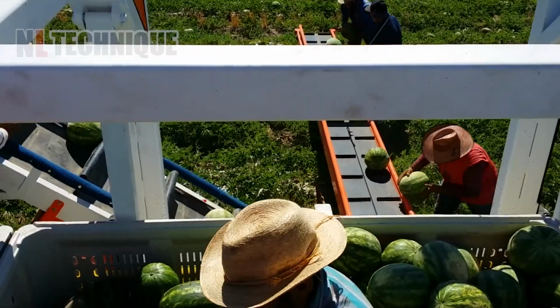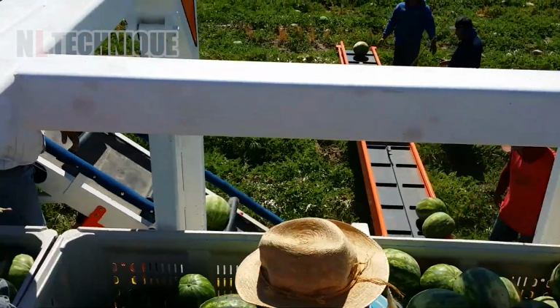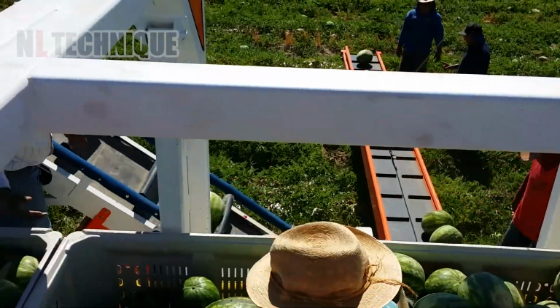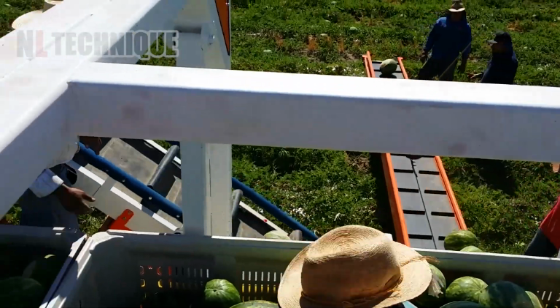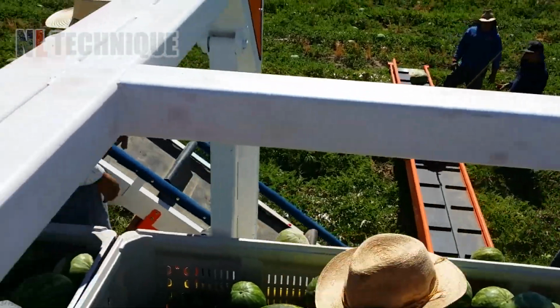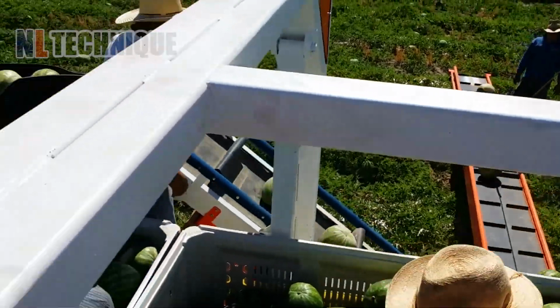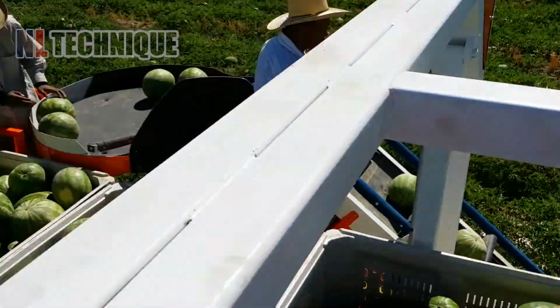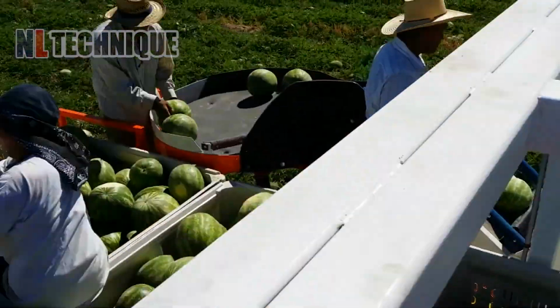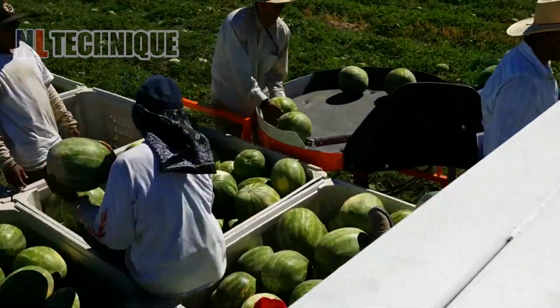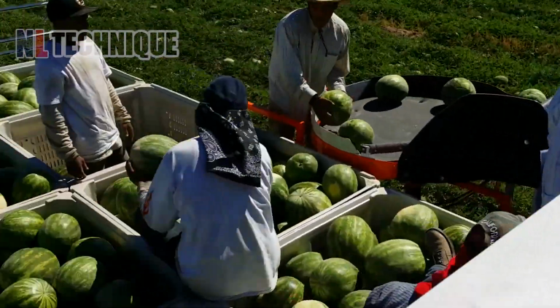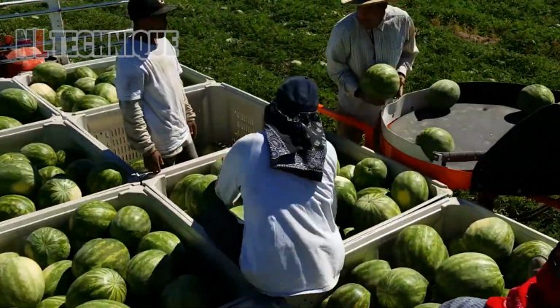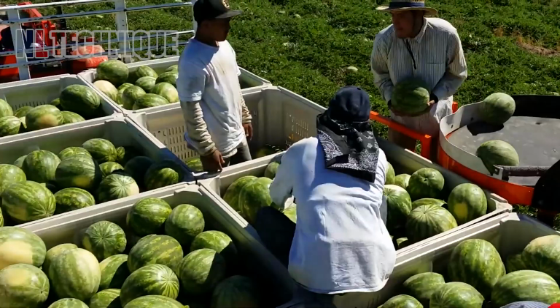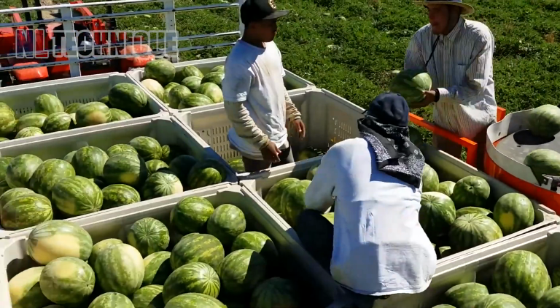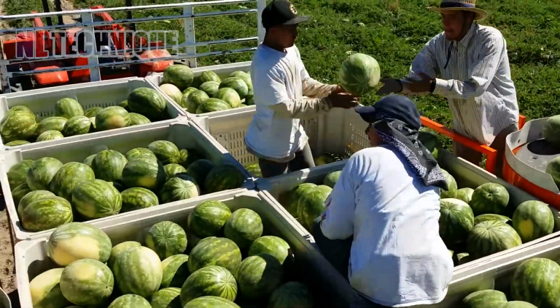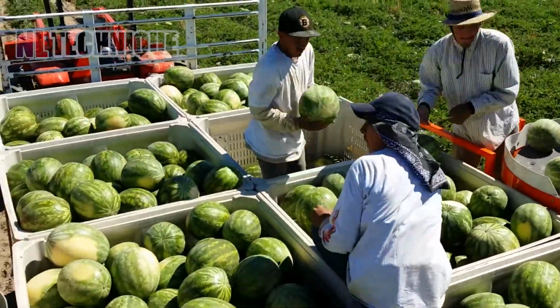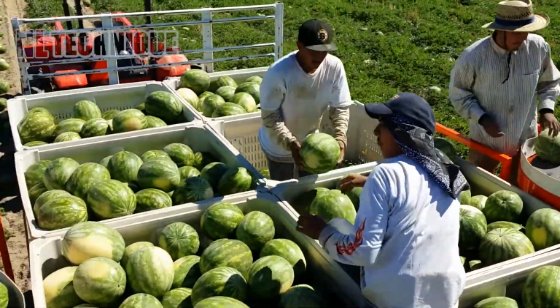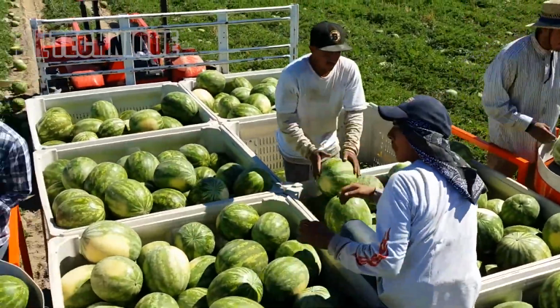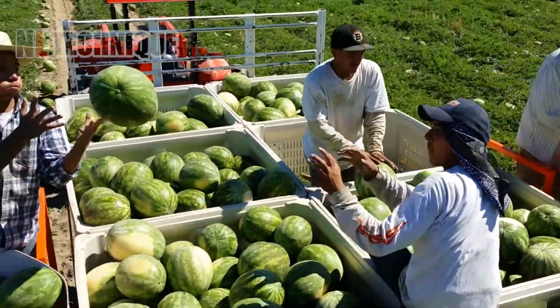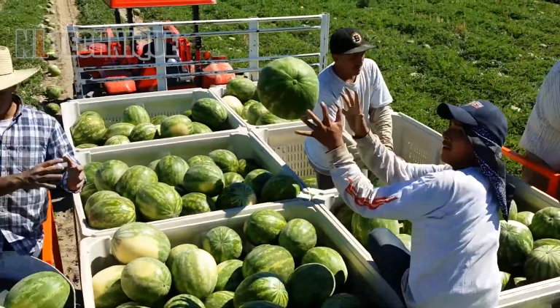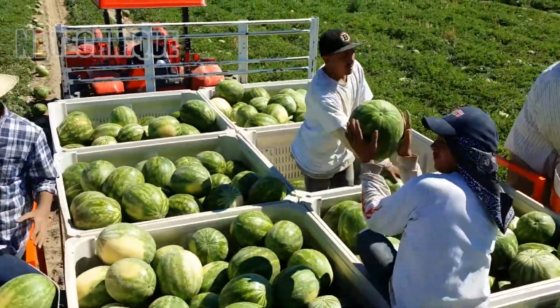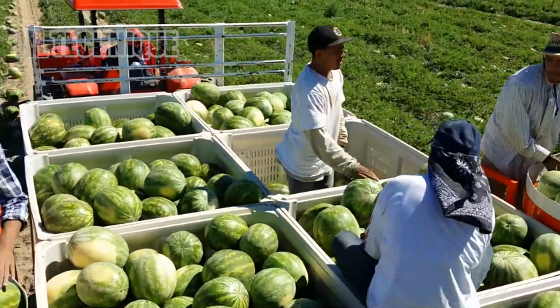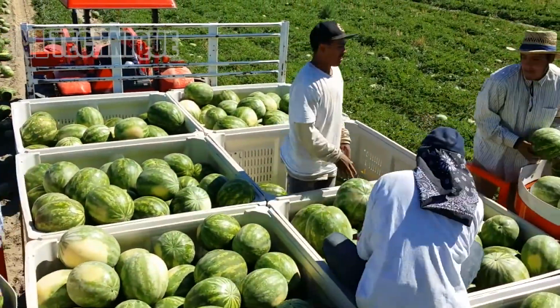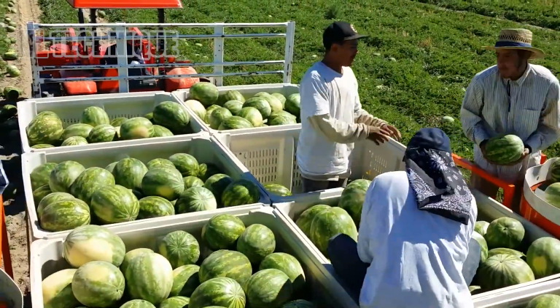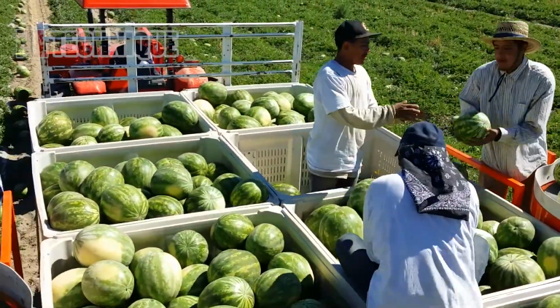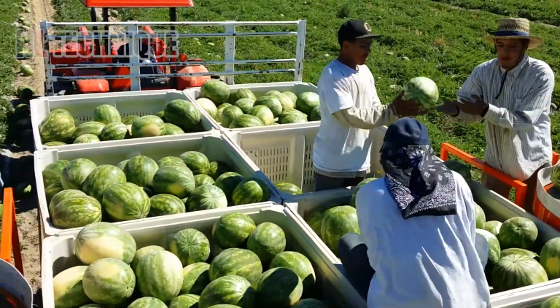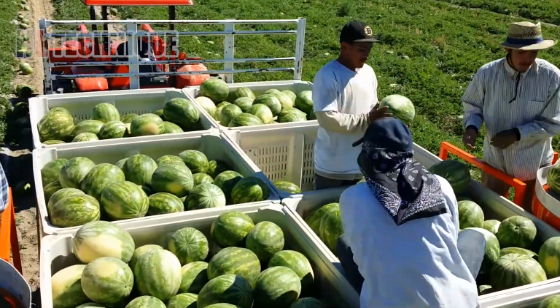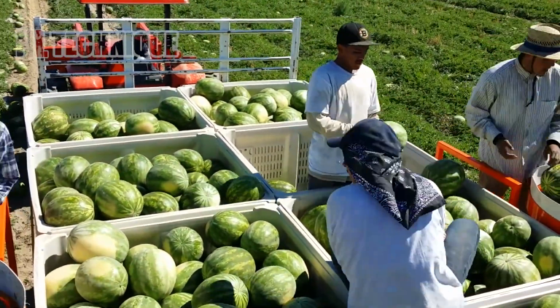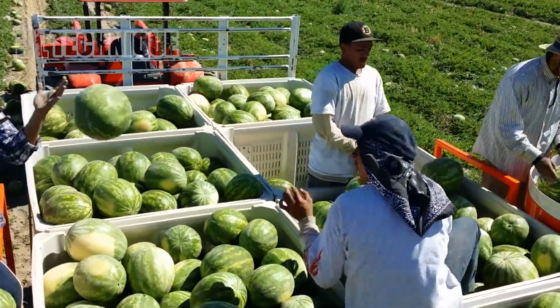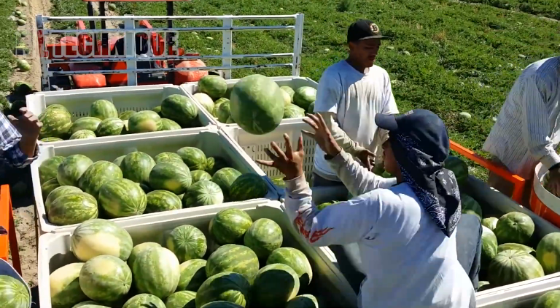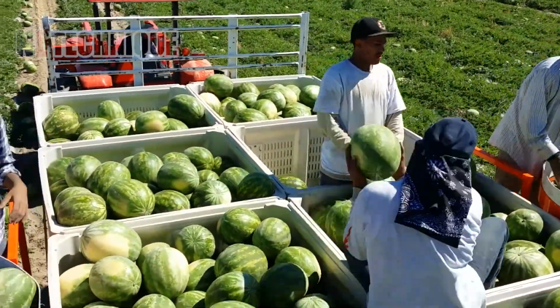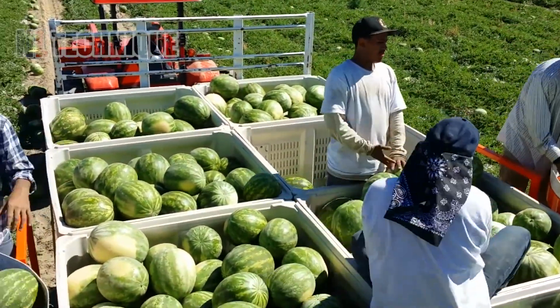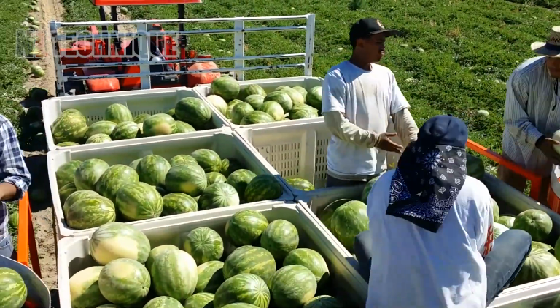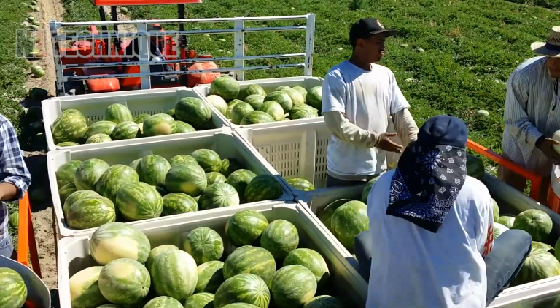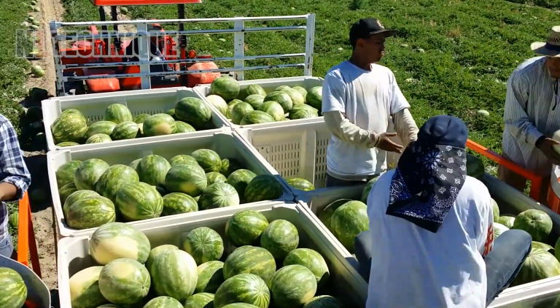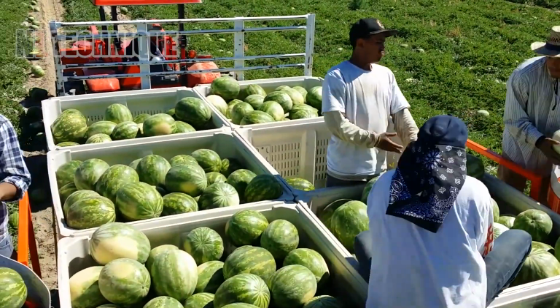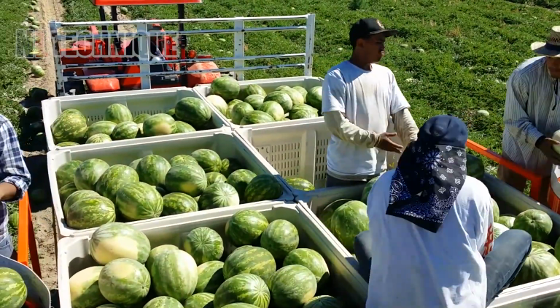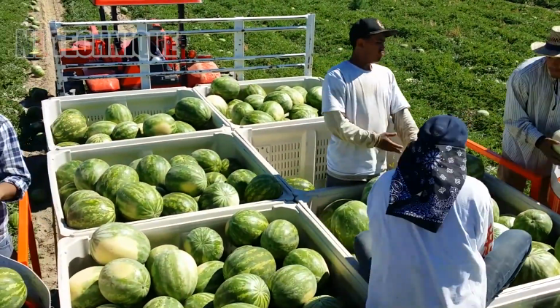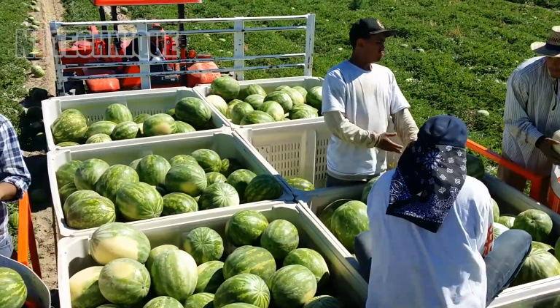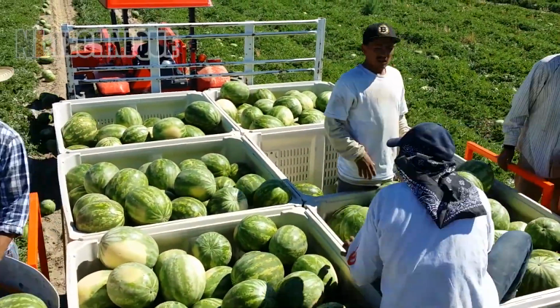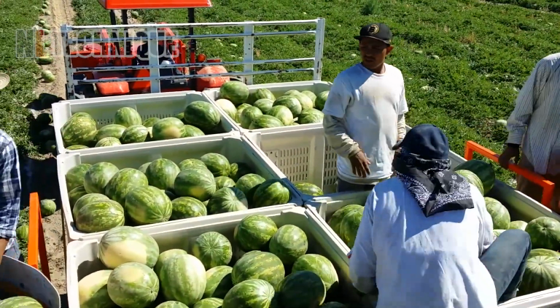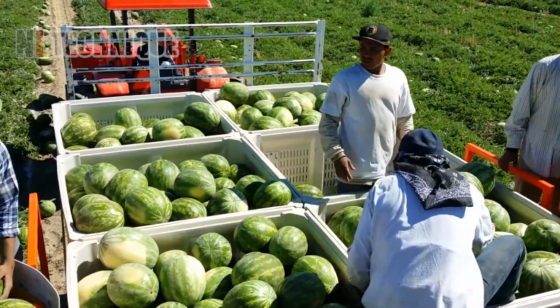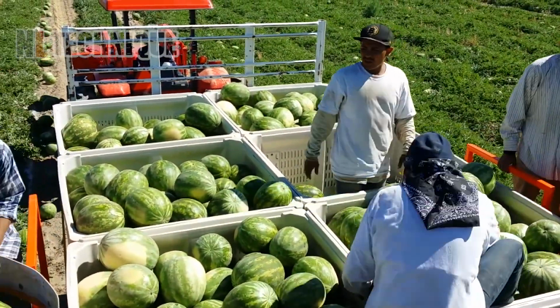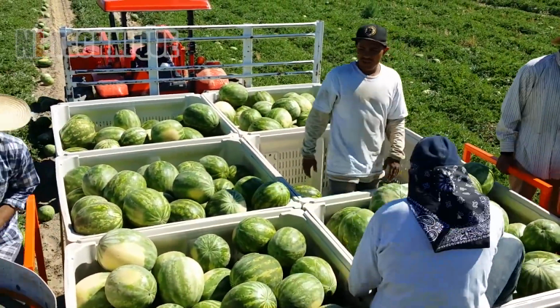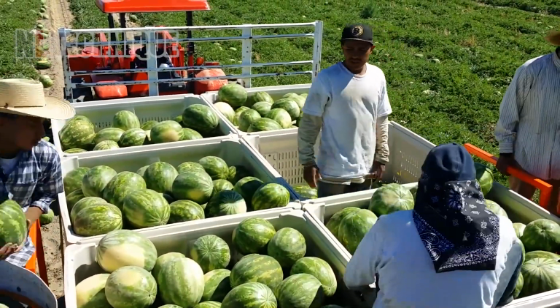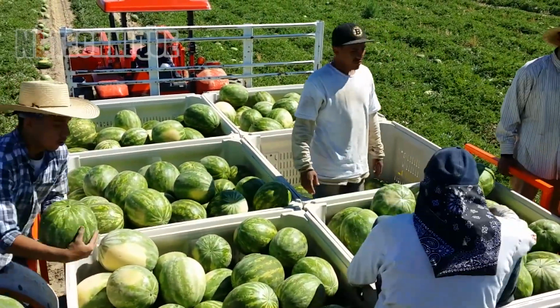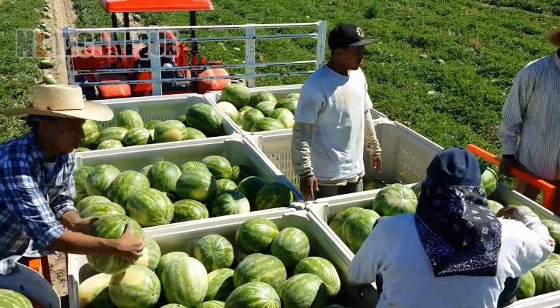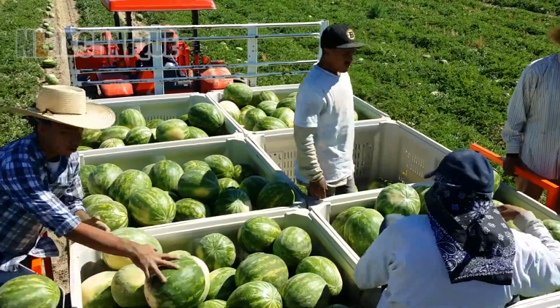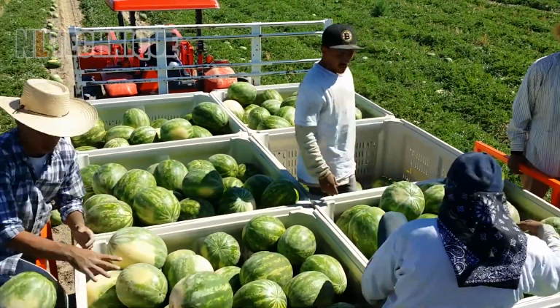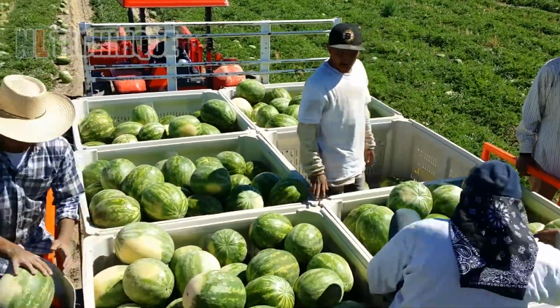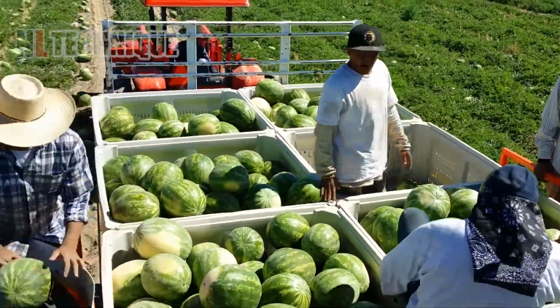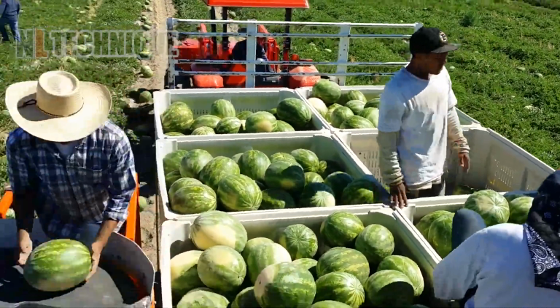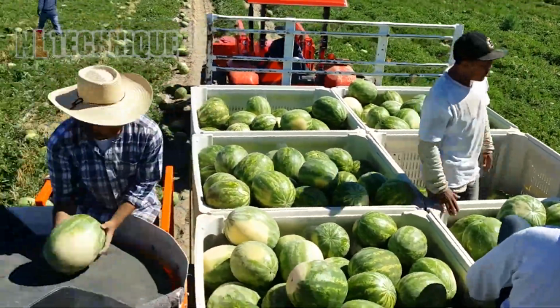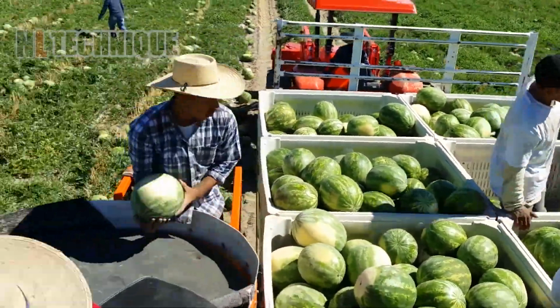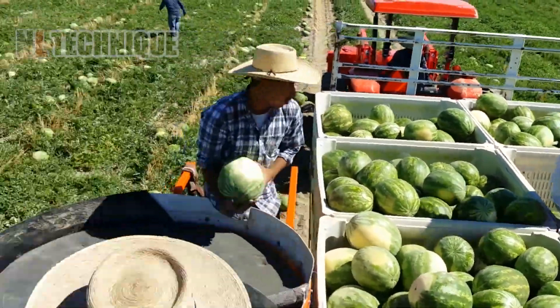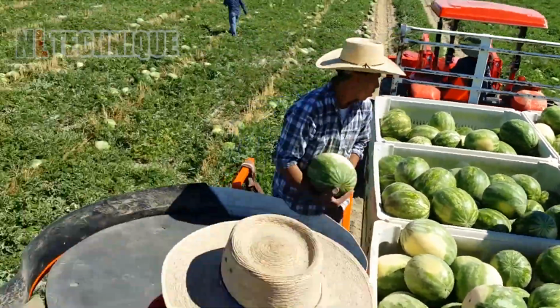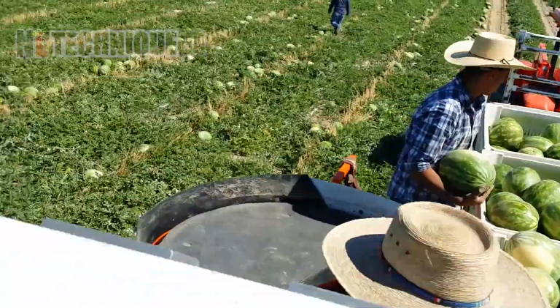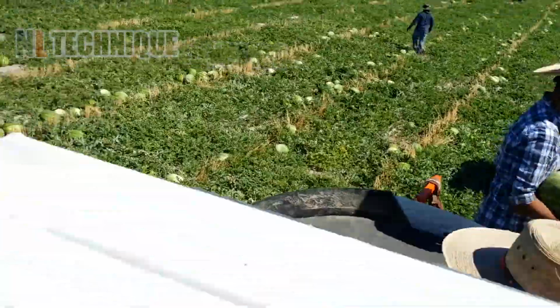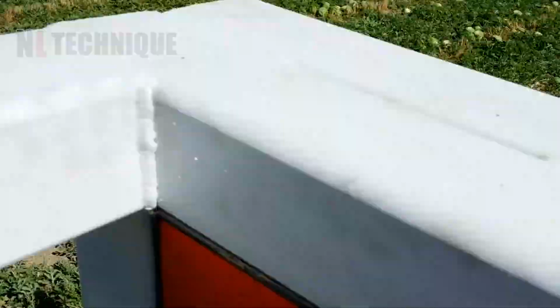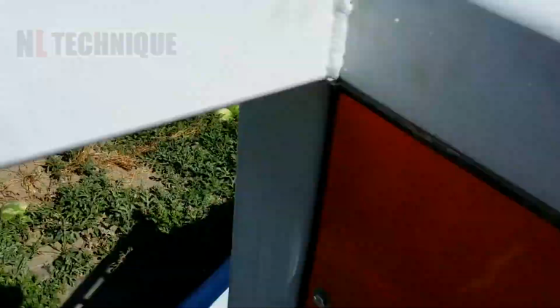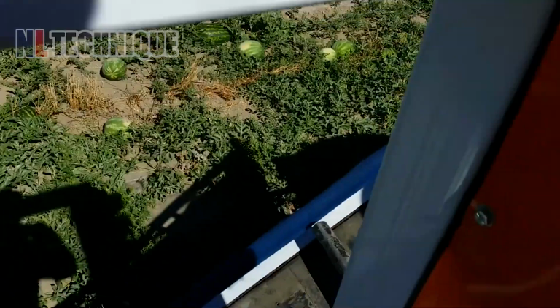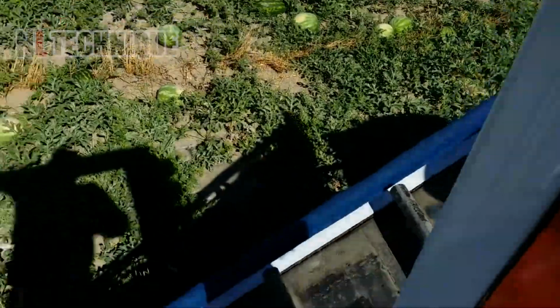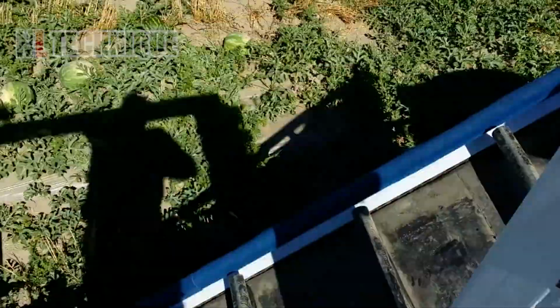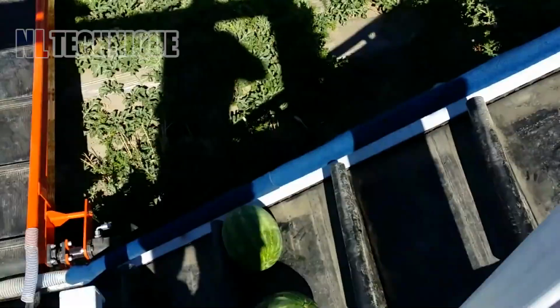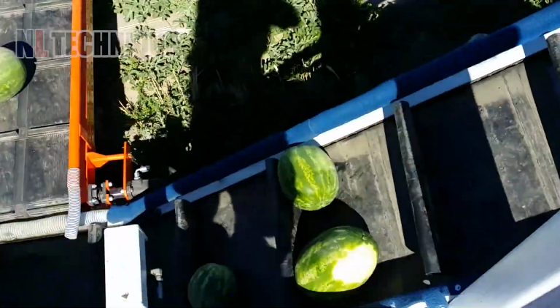This automated conveyor belt has largely aided people in carrying ripe and heavy watermelons into crates.